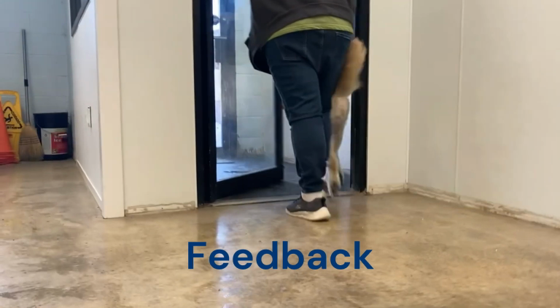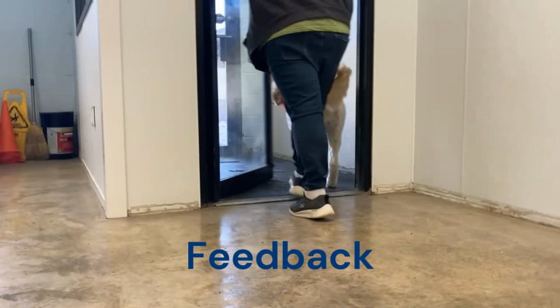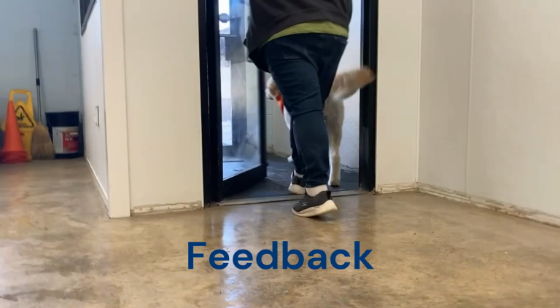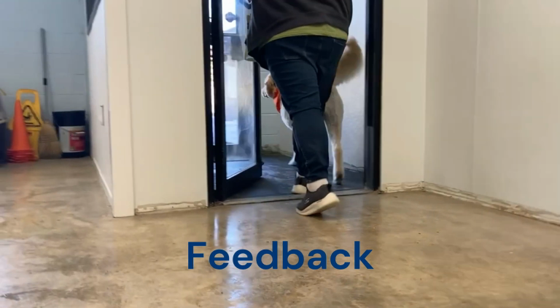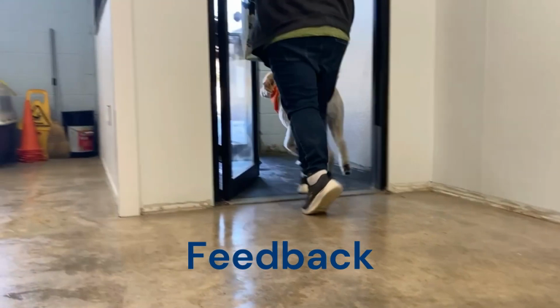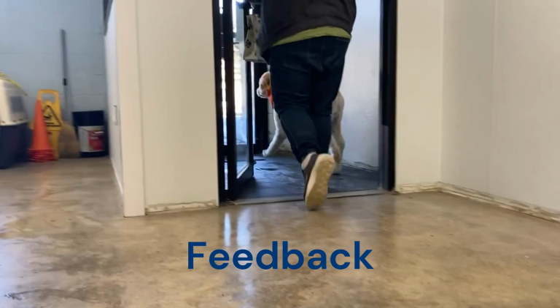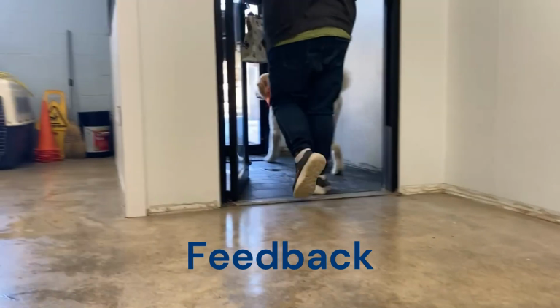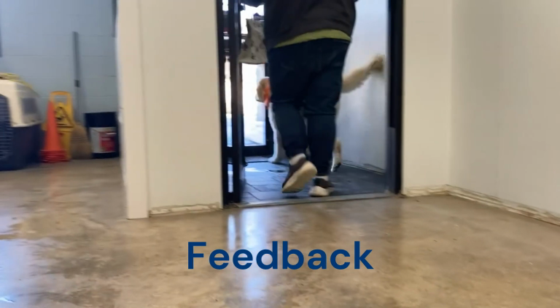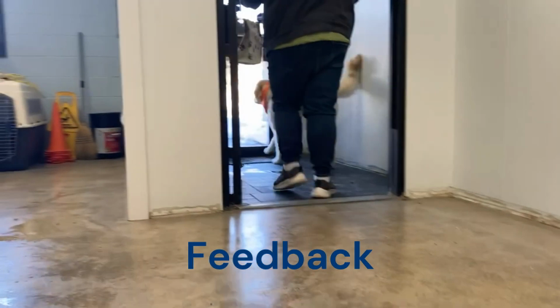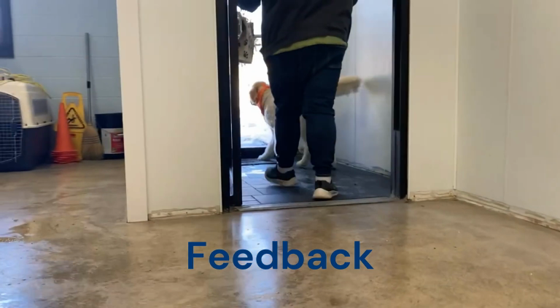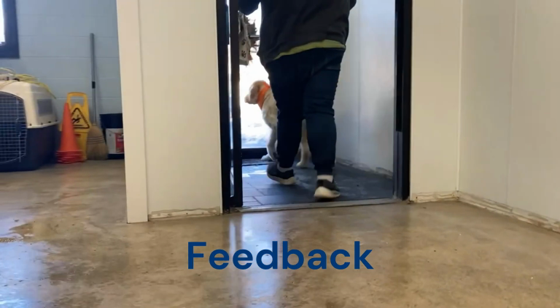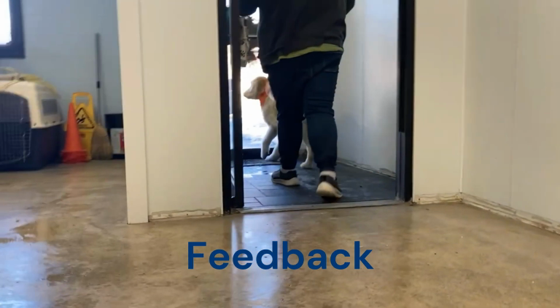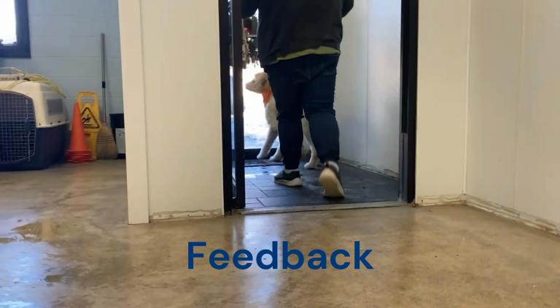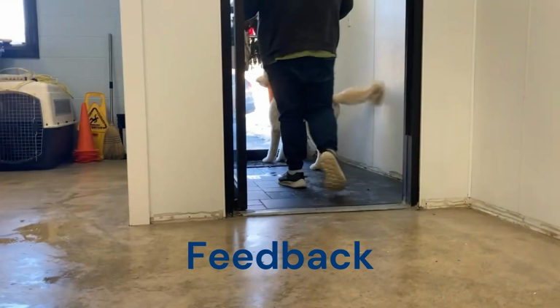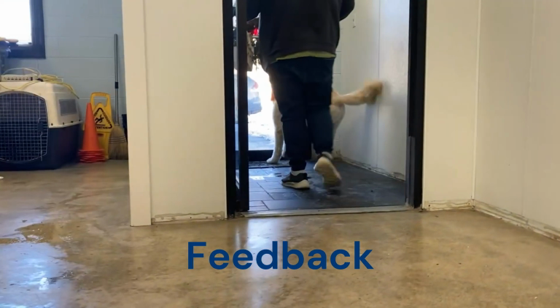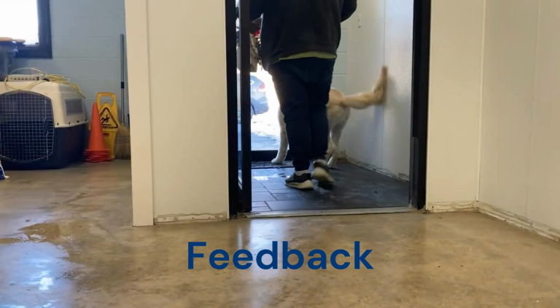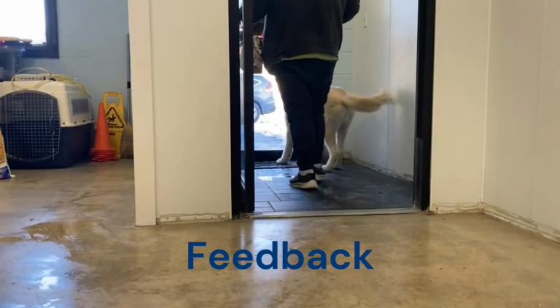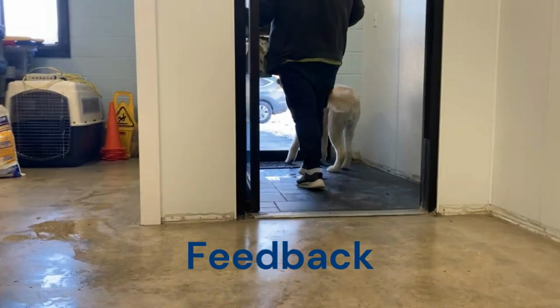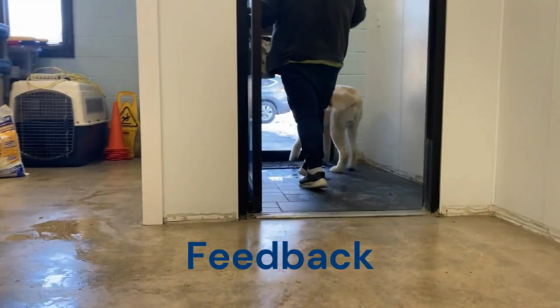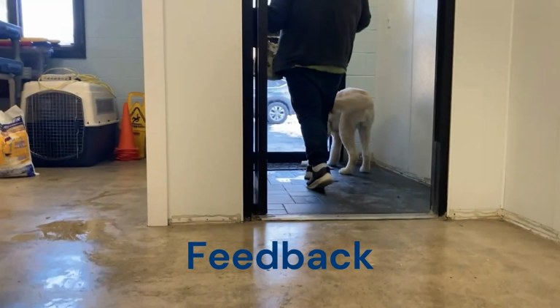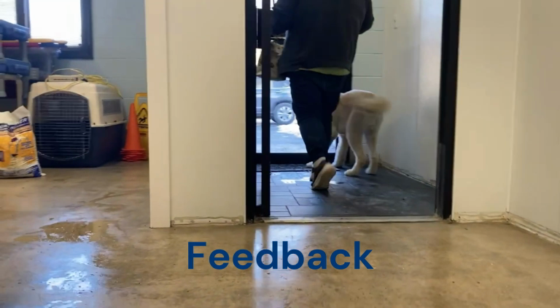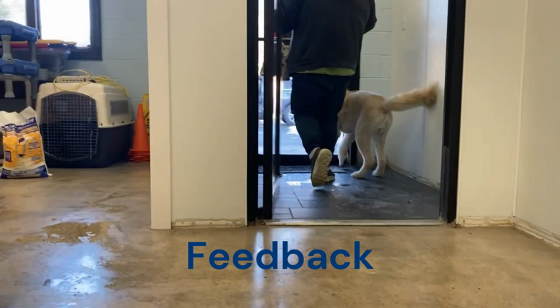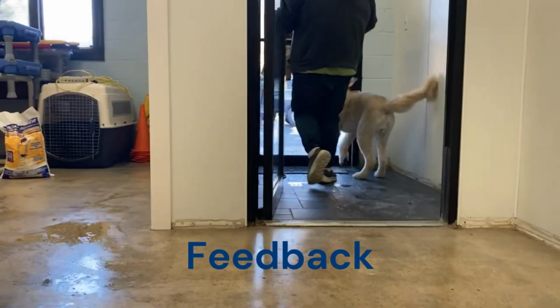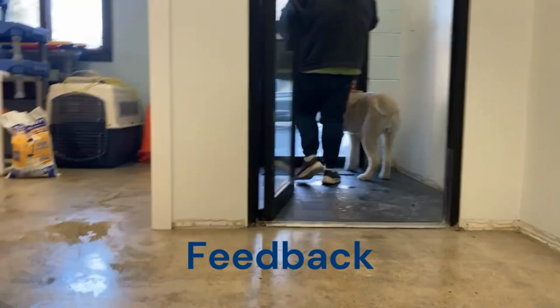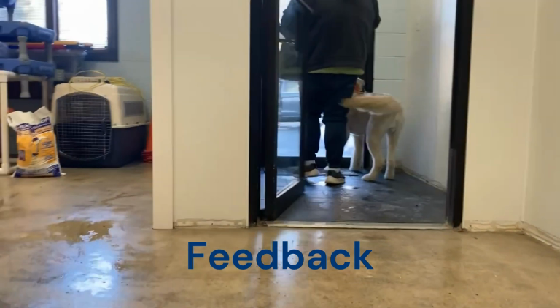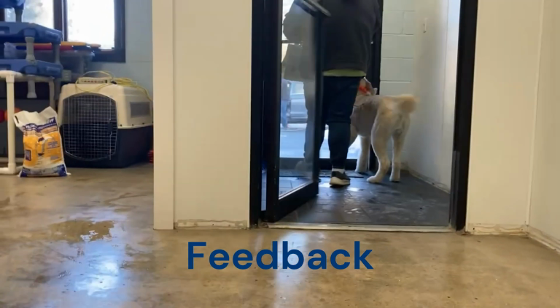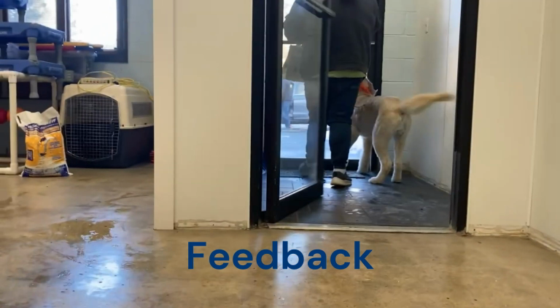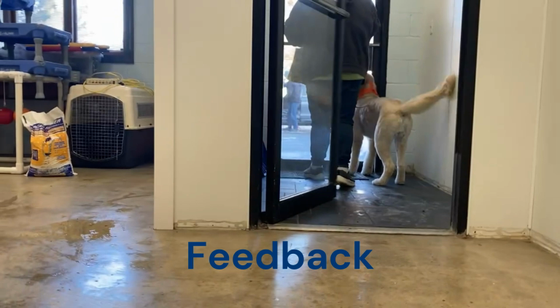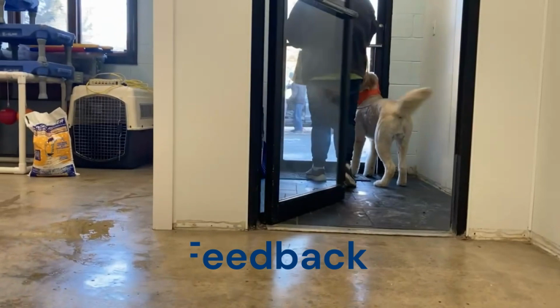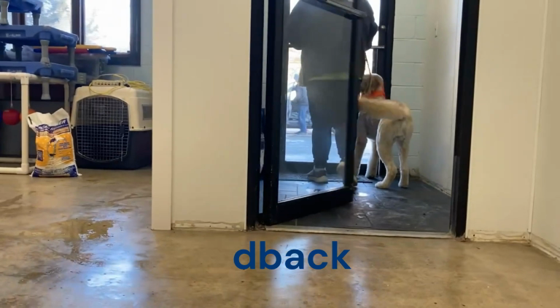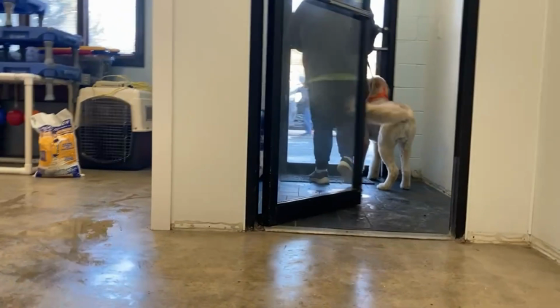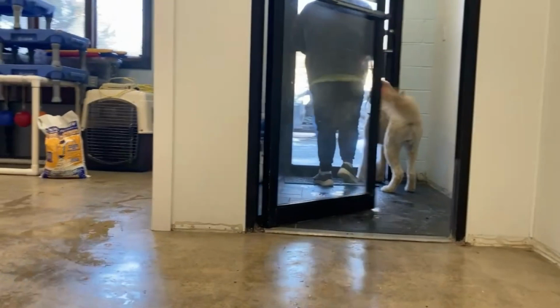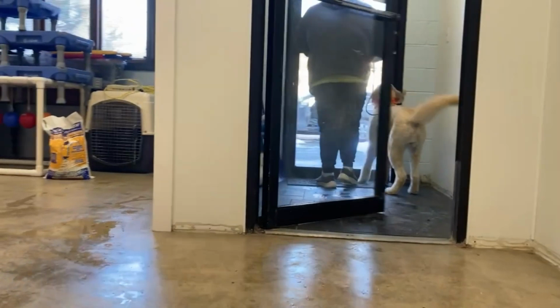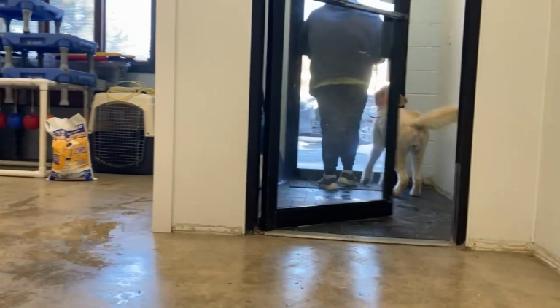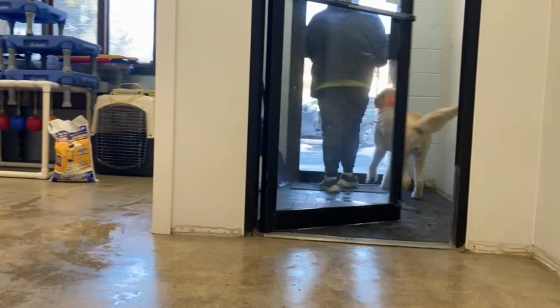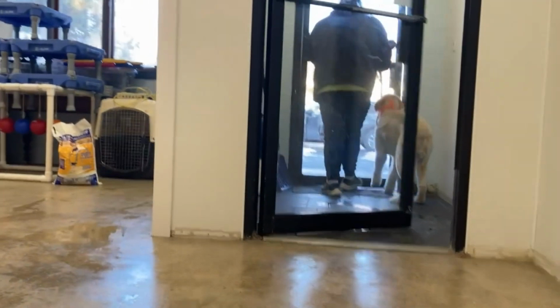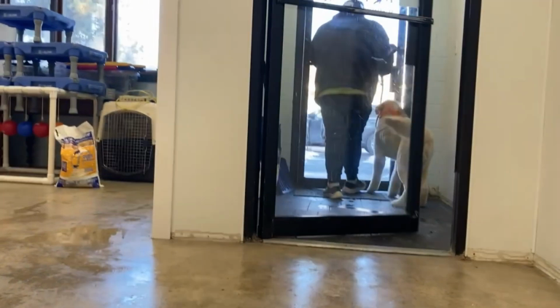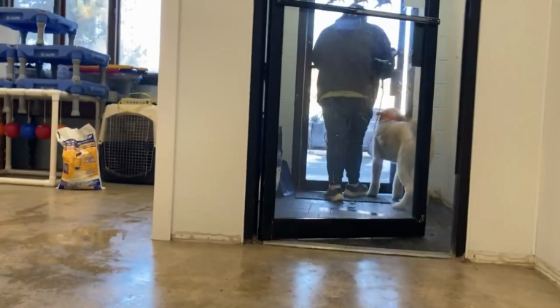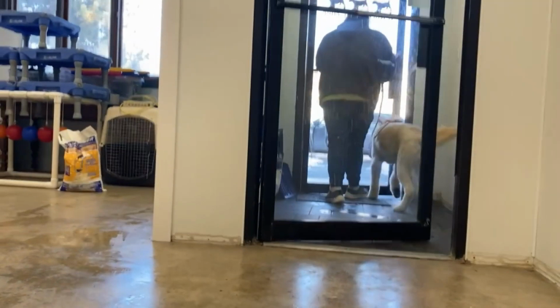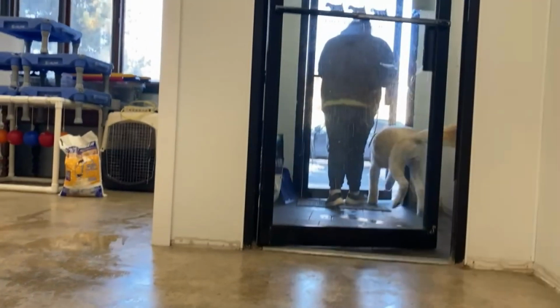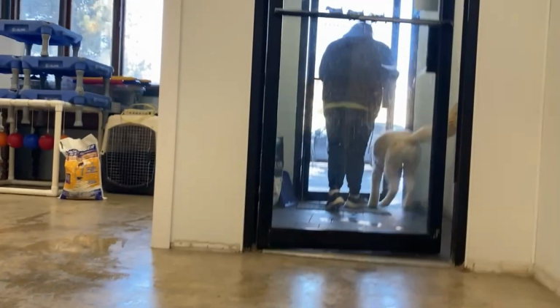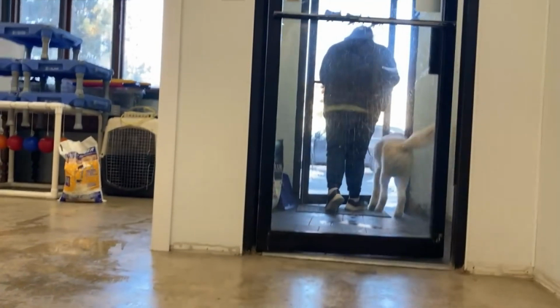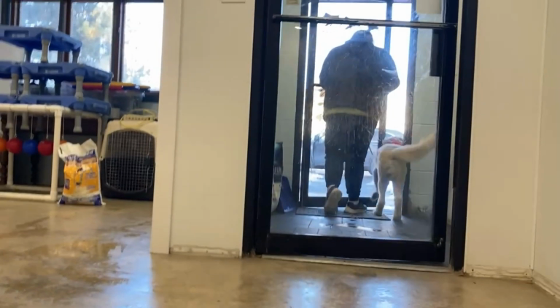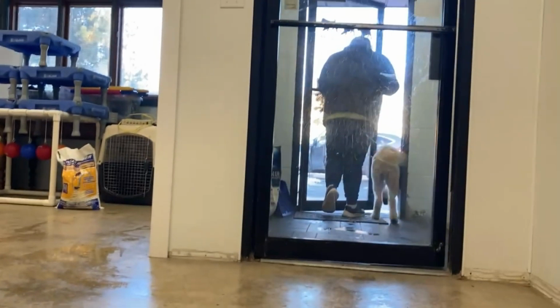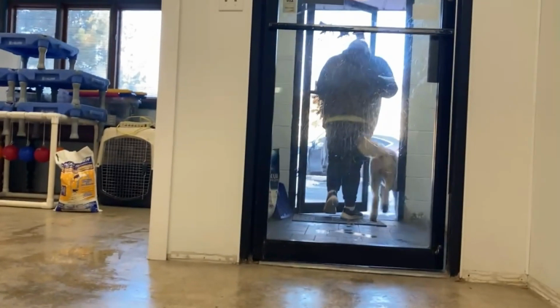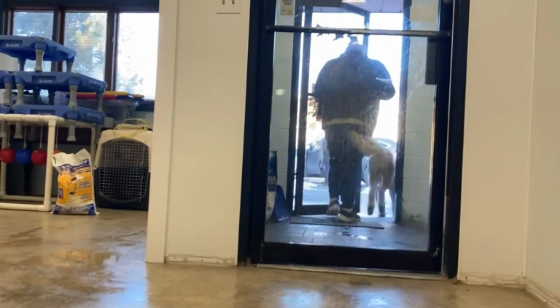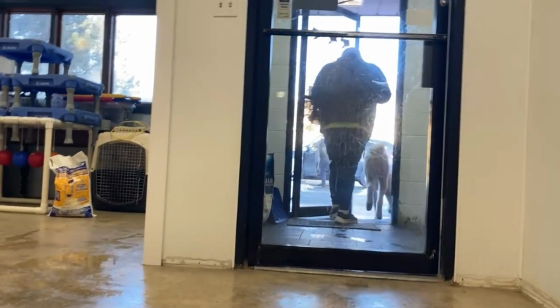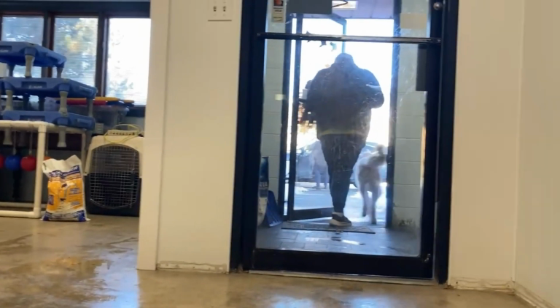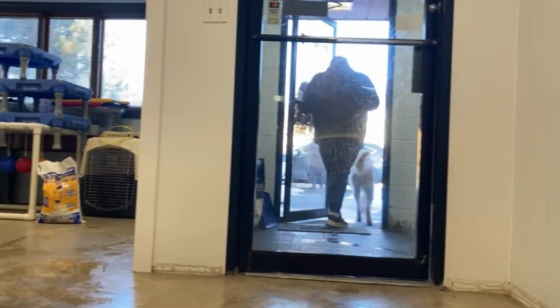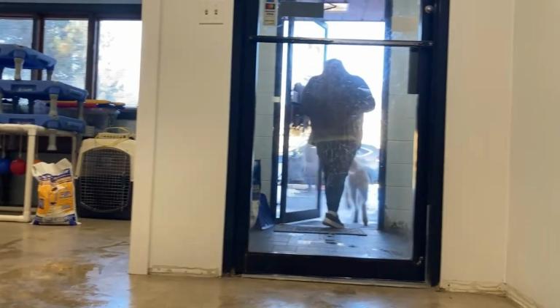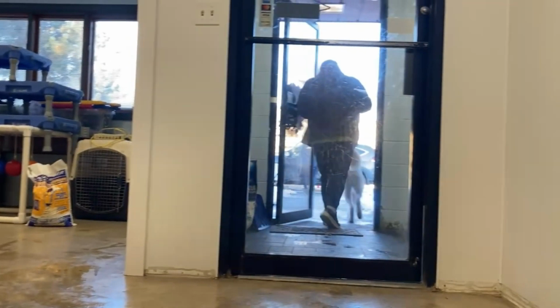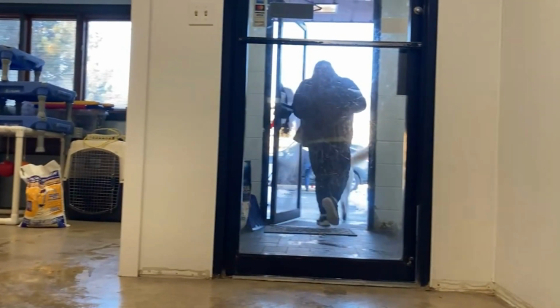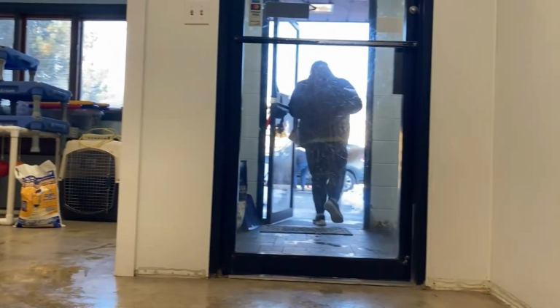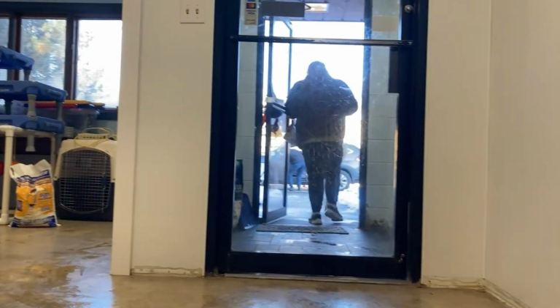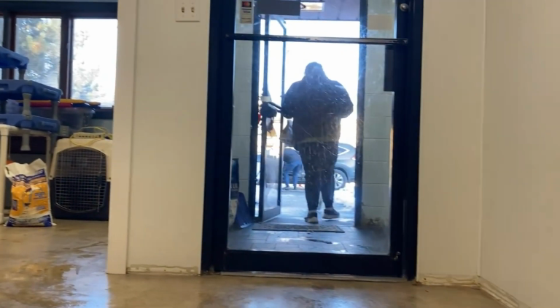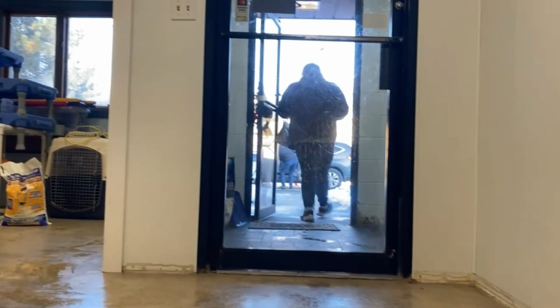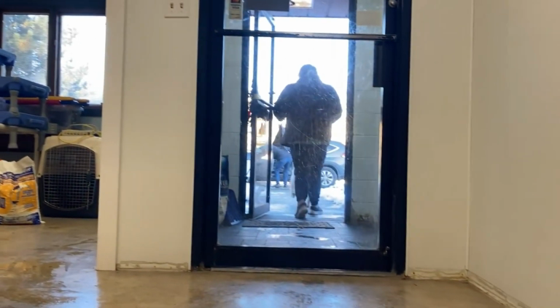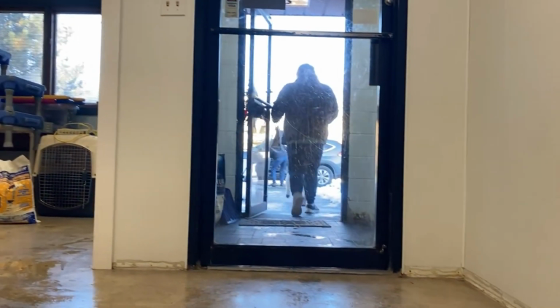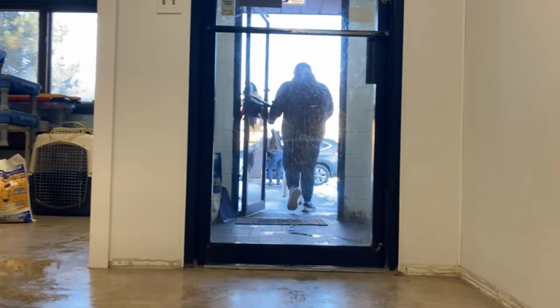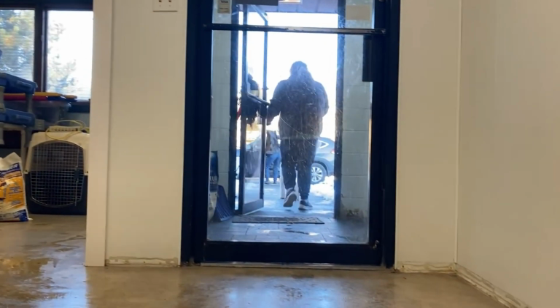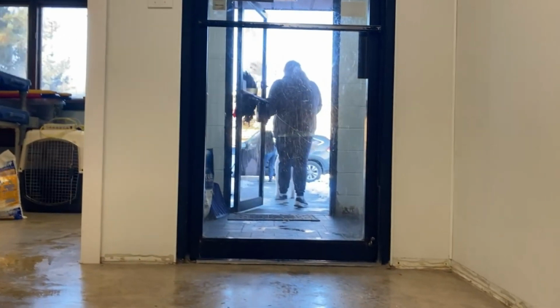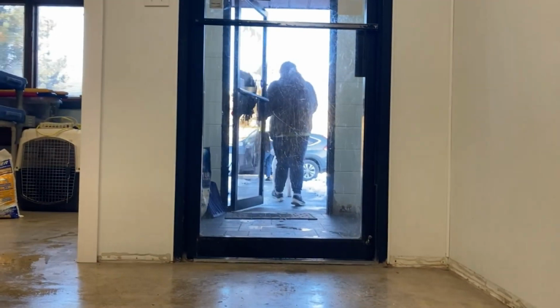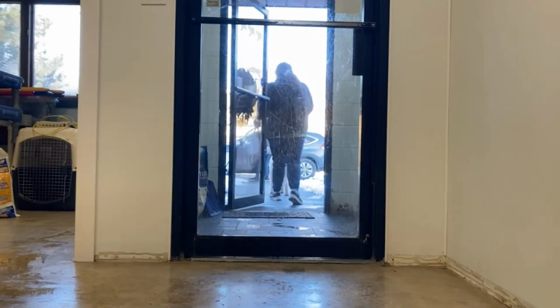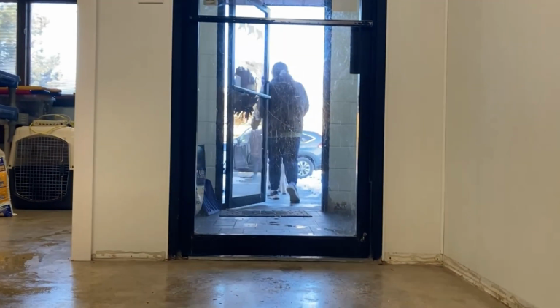We will provide regular feedback to owners about their dog's behavior, interactions, and overall experience during the day through written report cards.